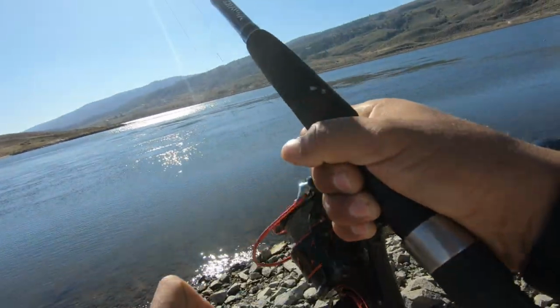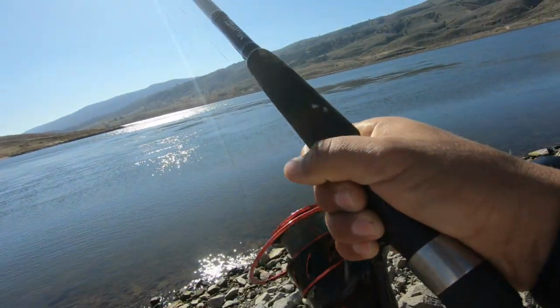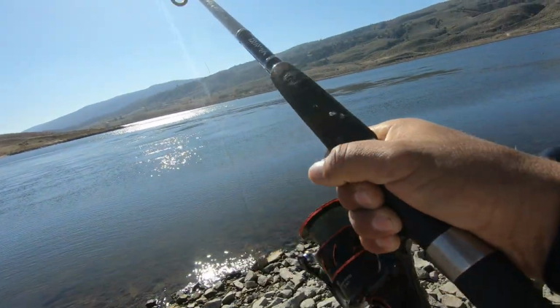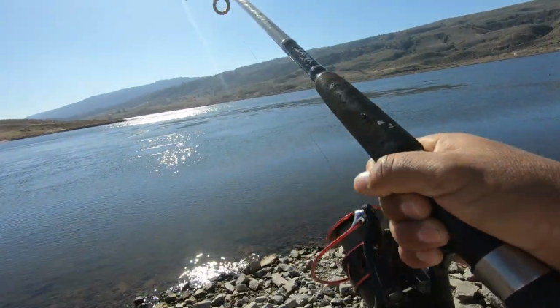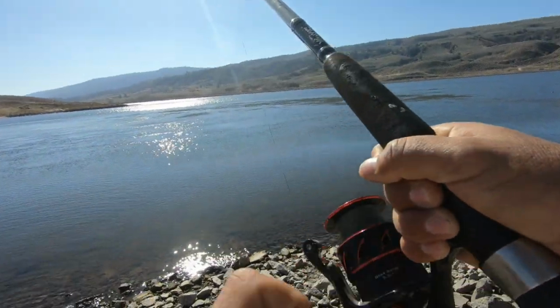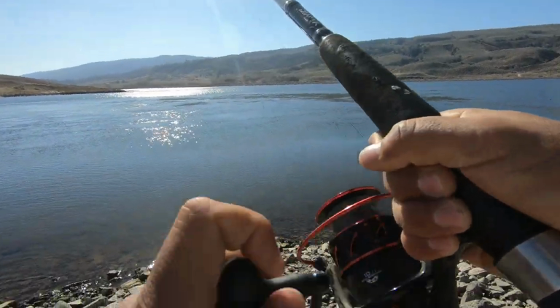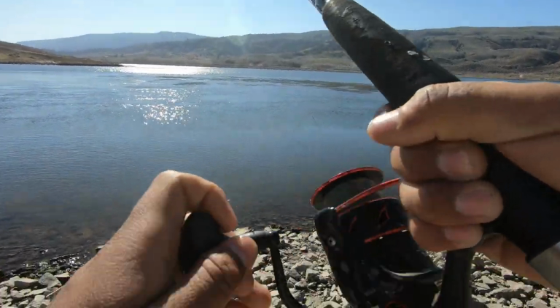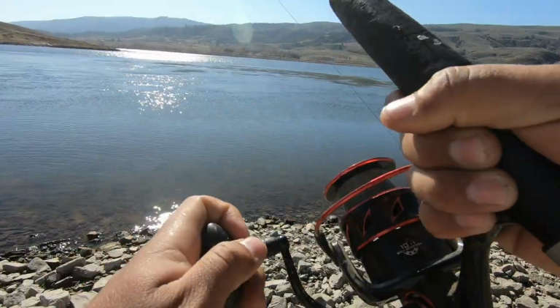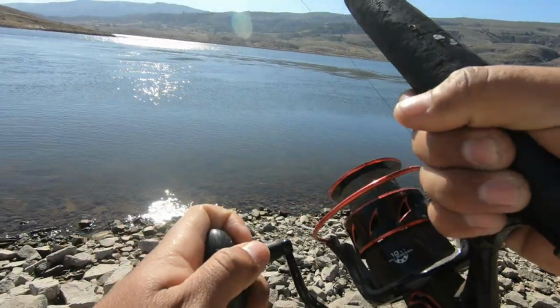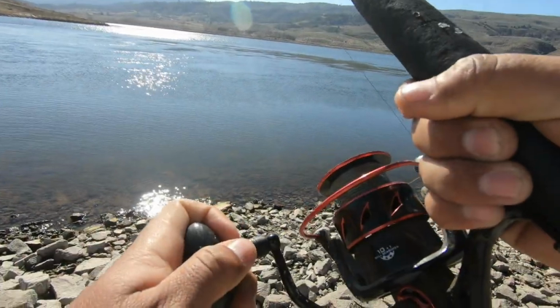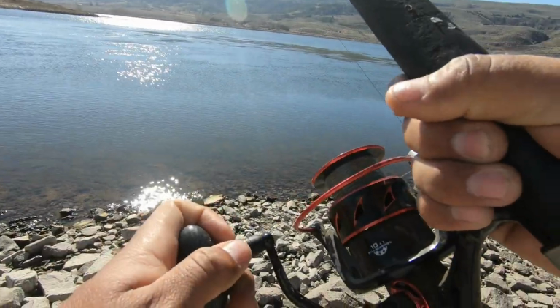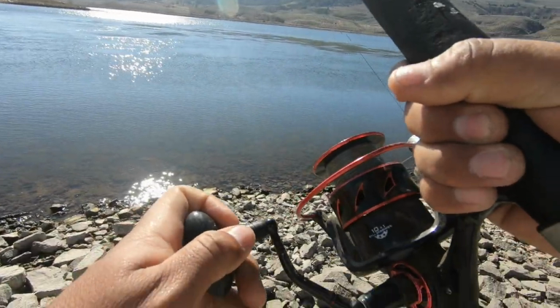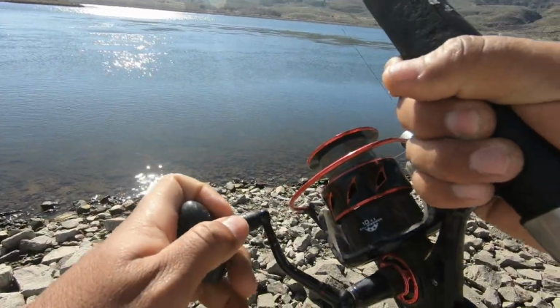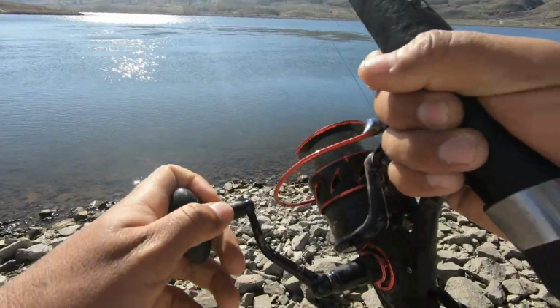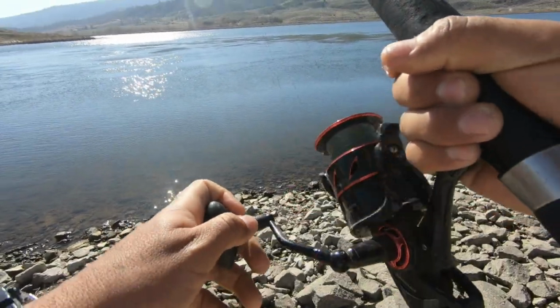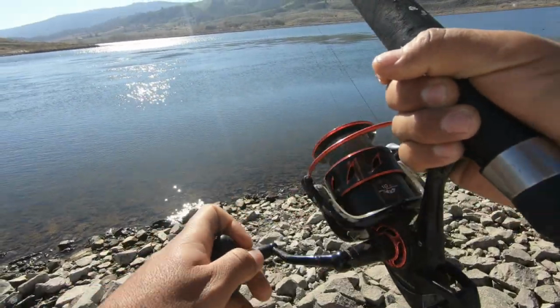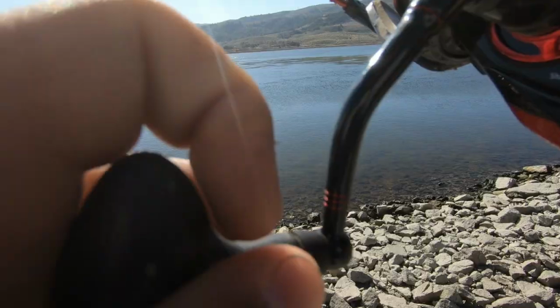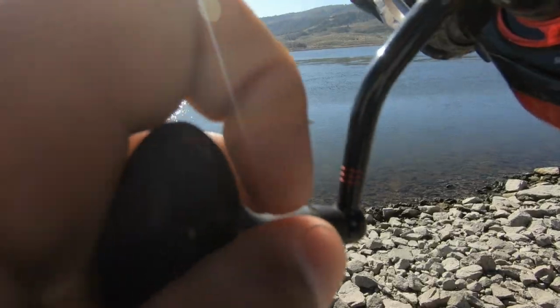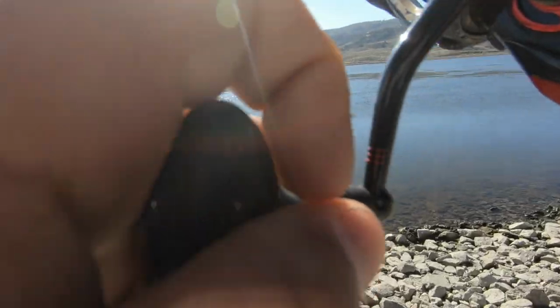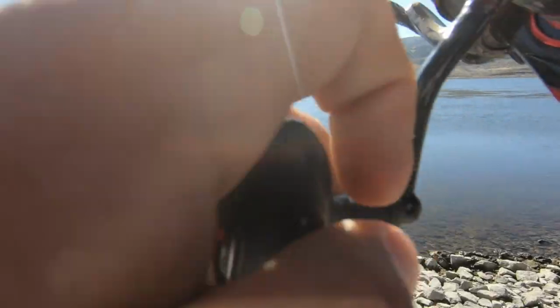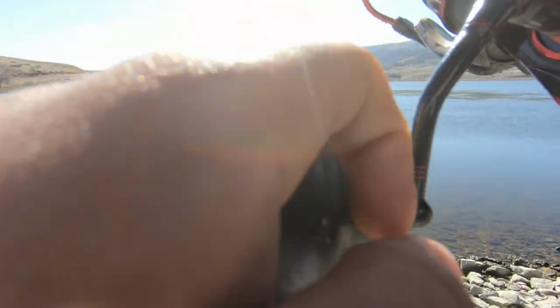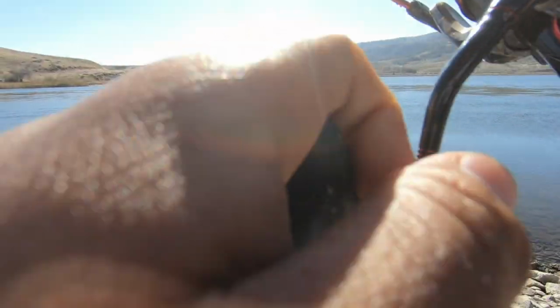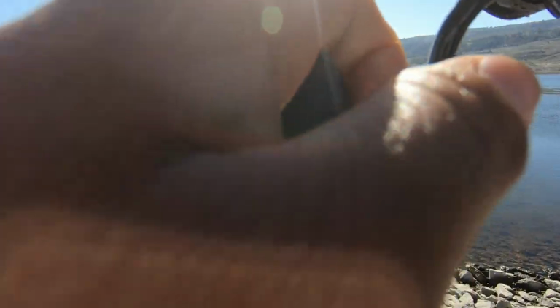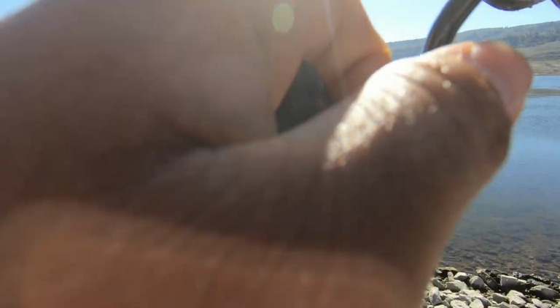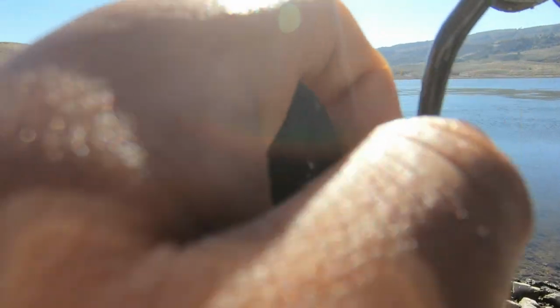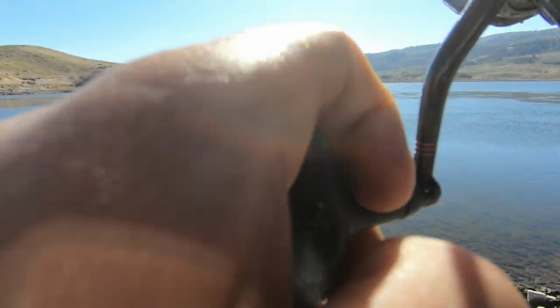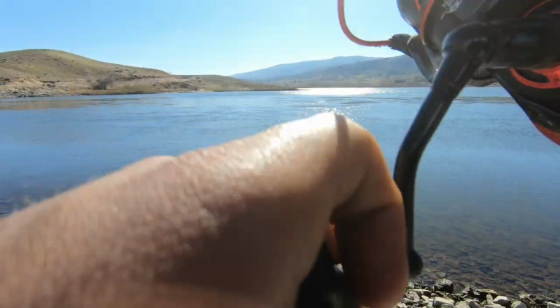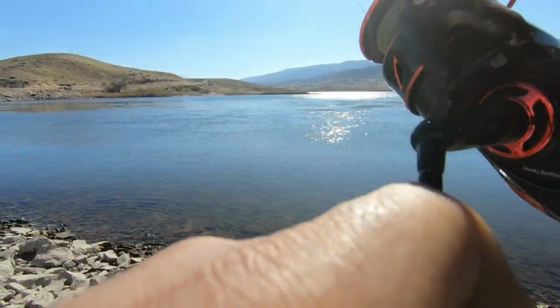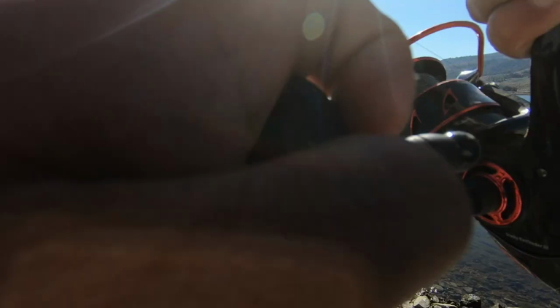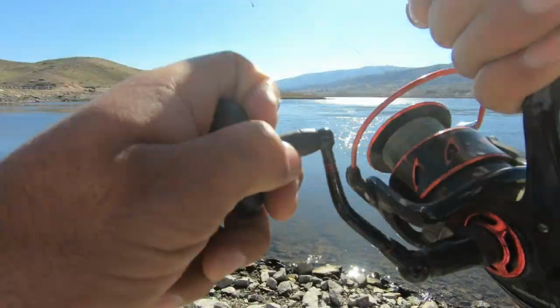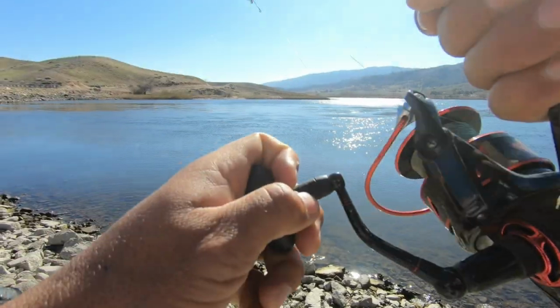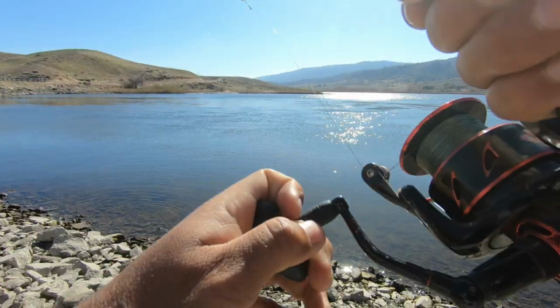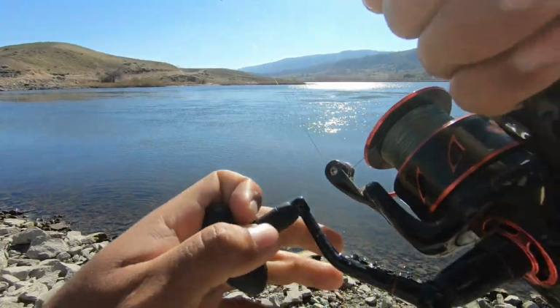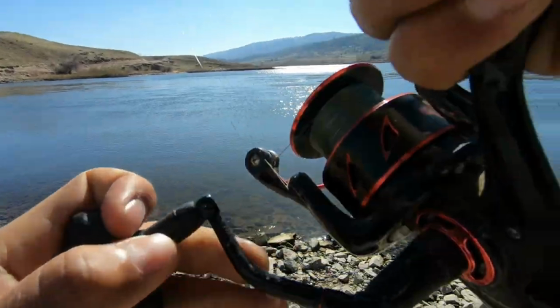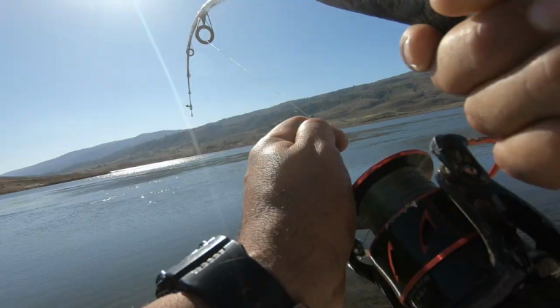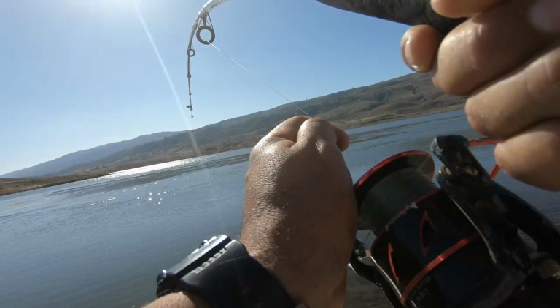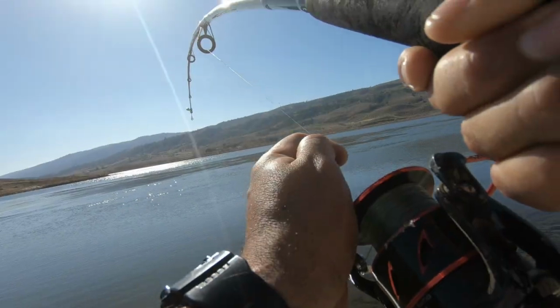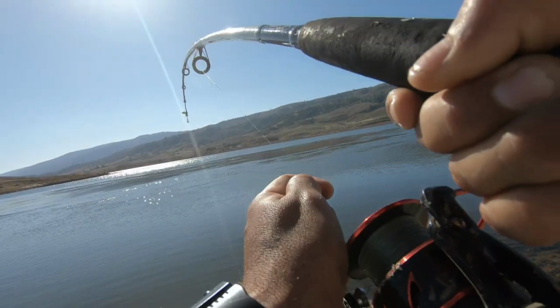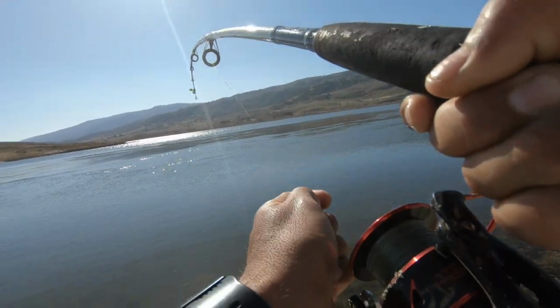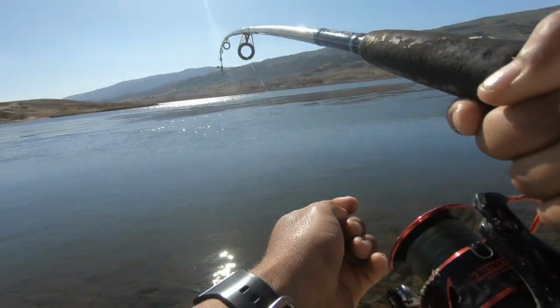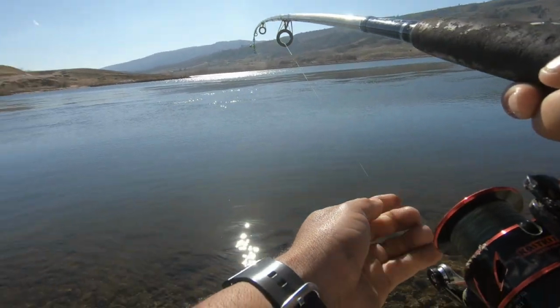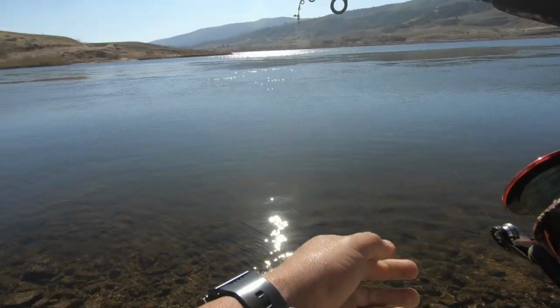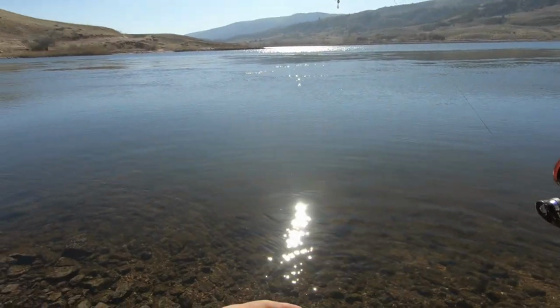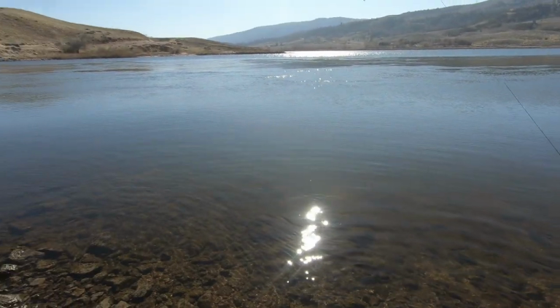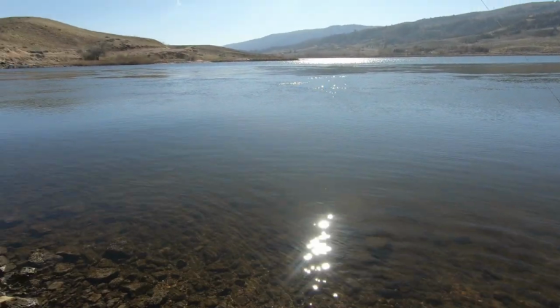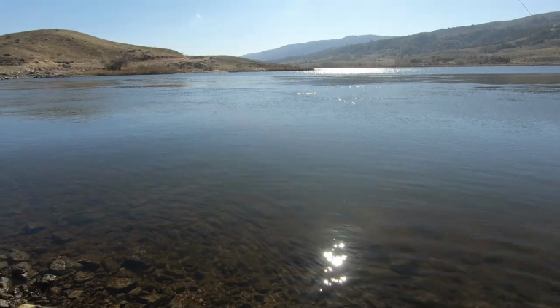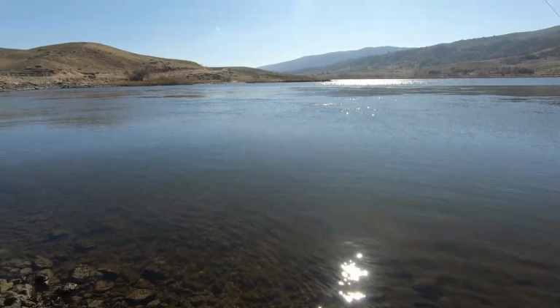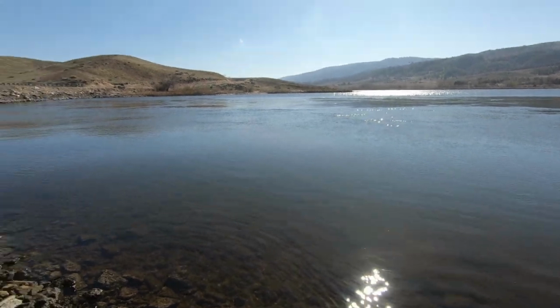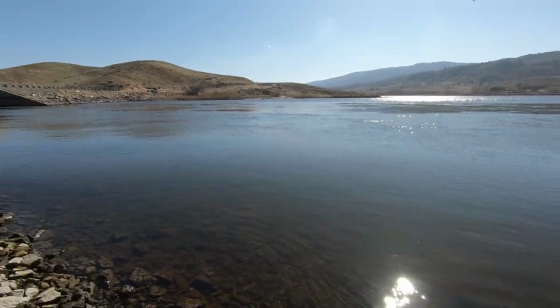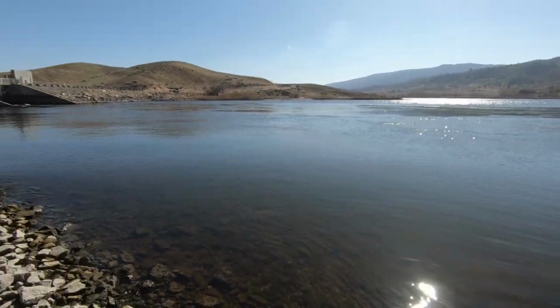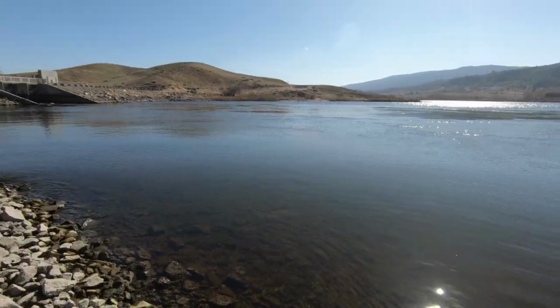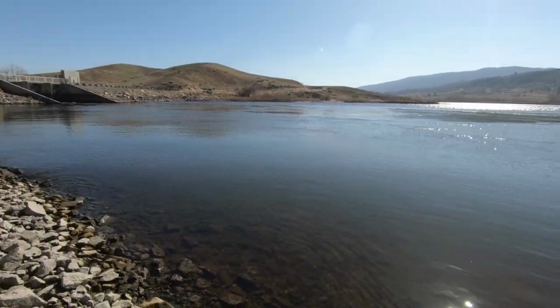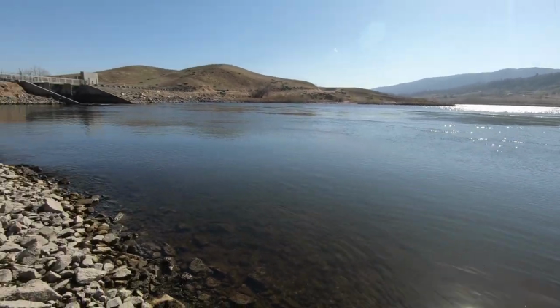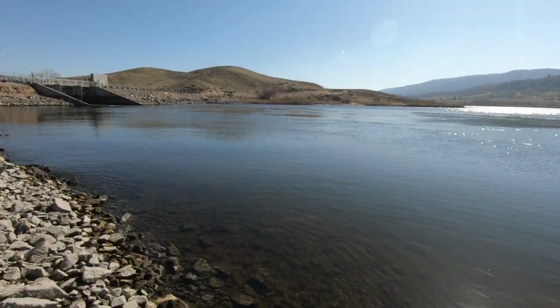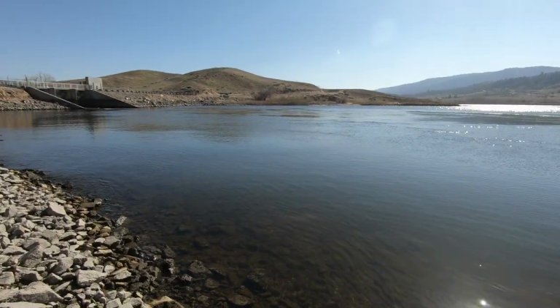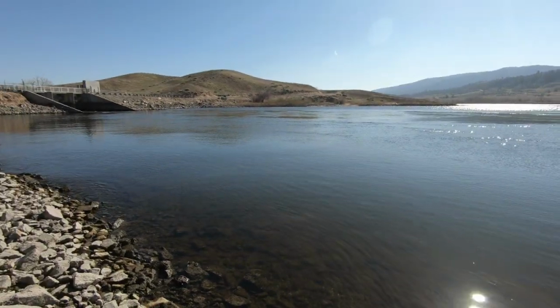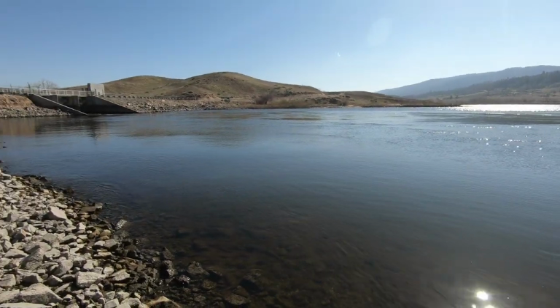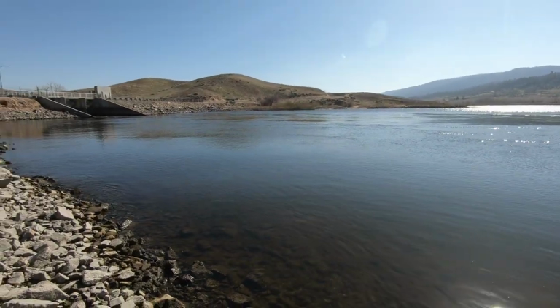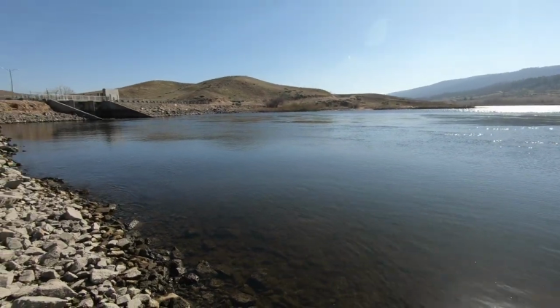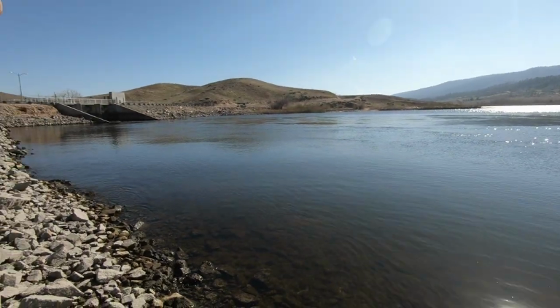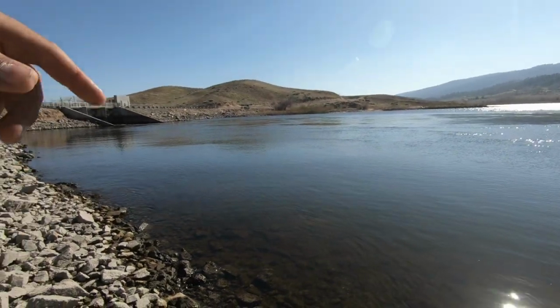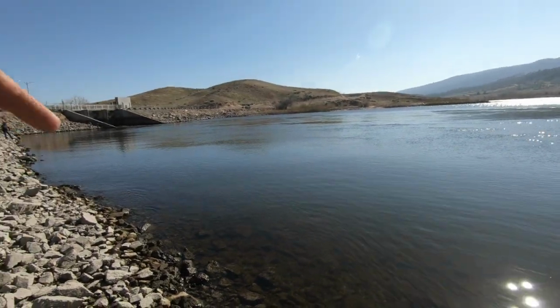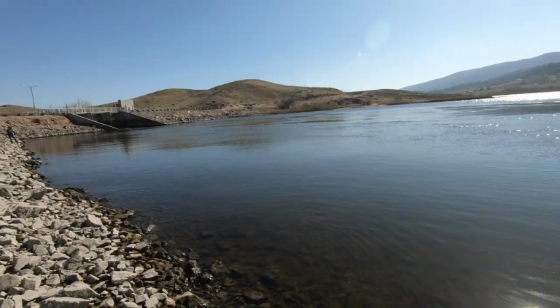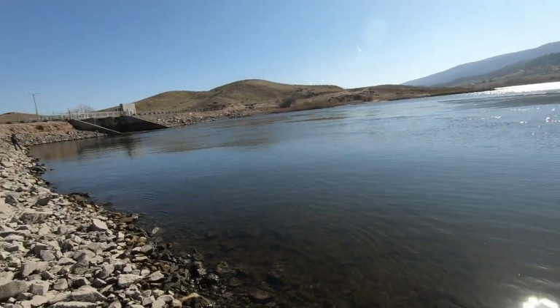All right guys, we got a fish! Oh, it's a fighter. My line's caught too — he's still on!